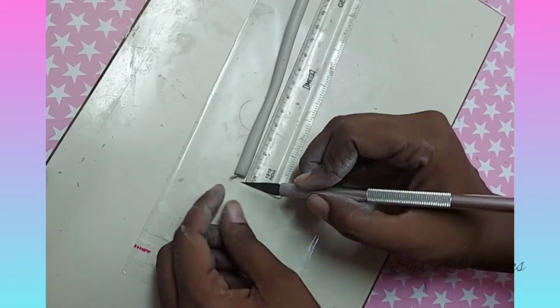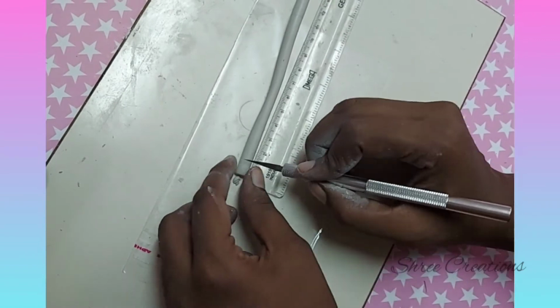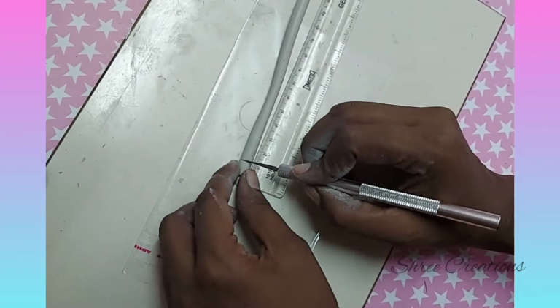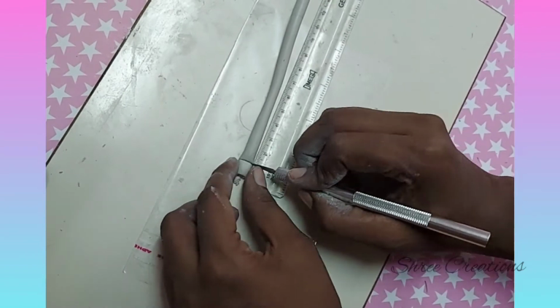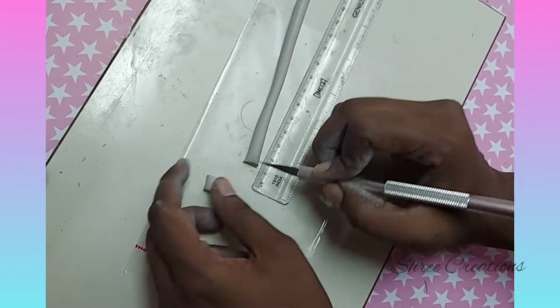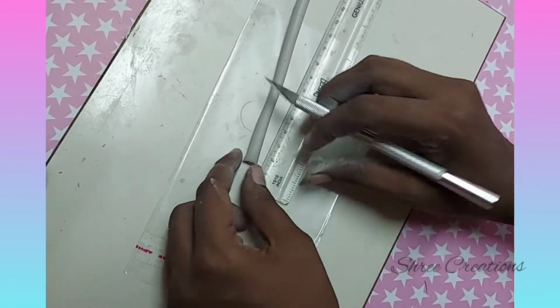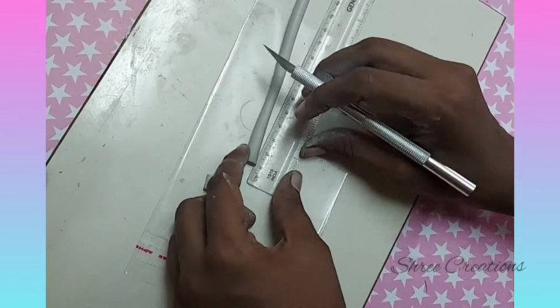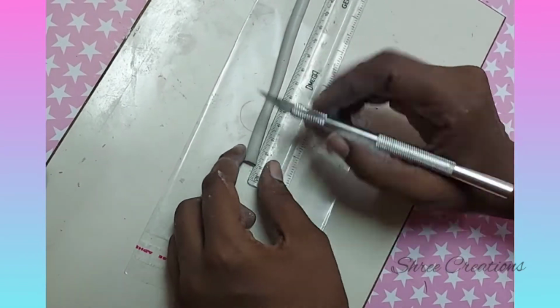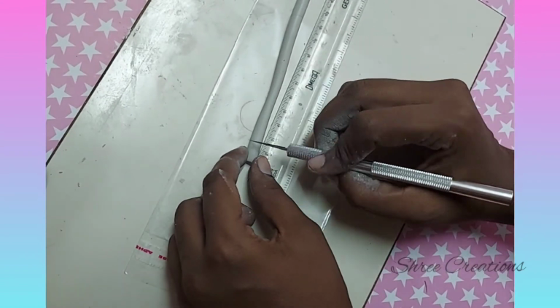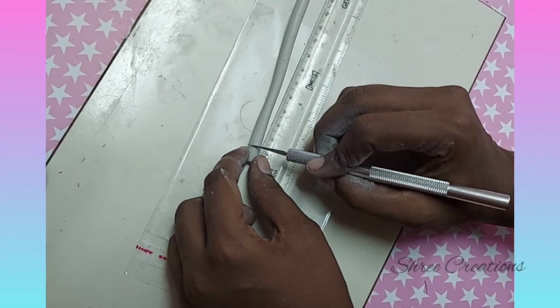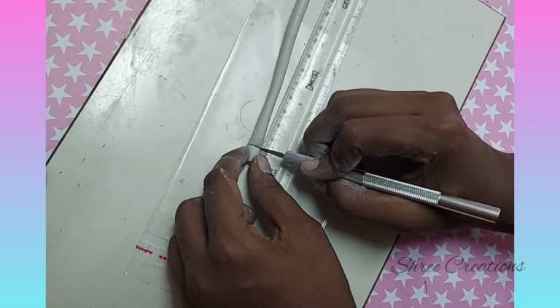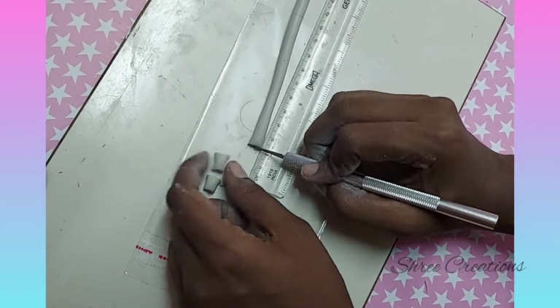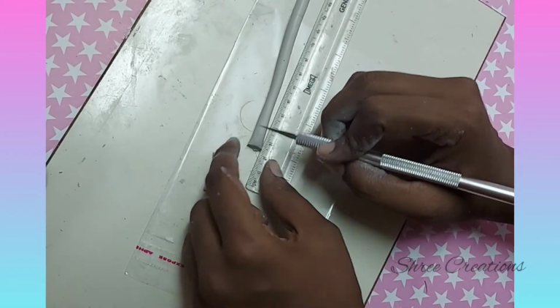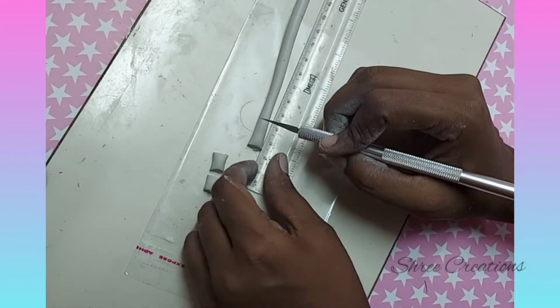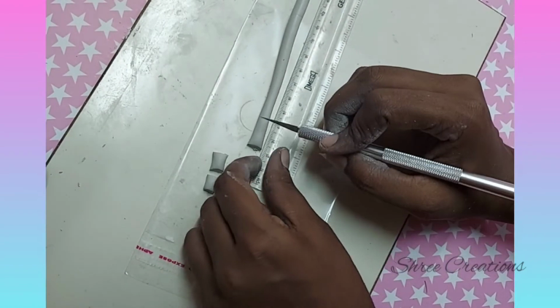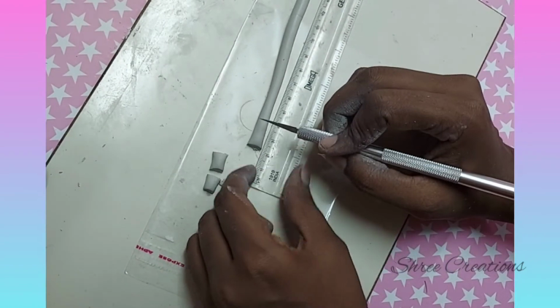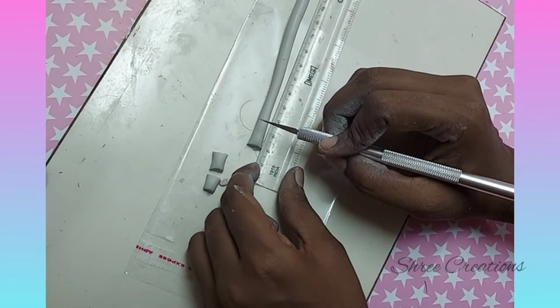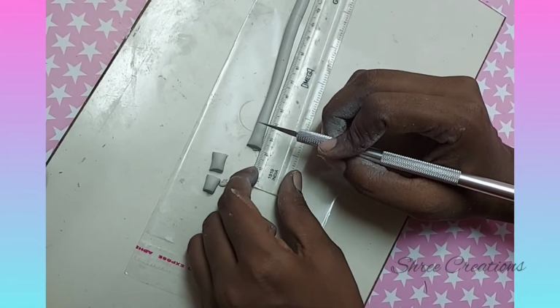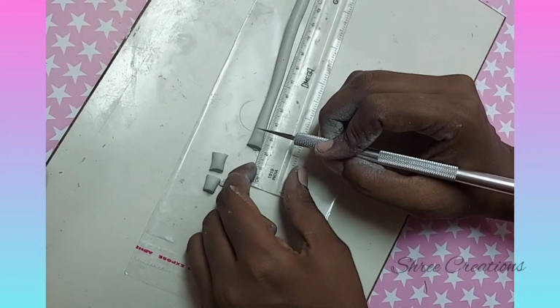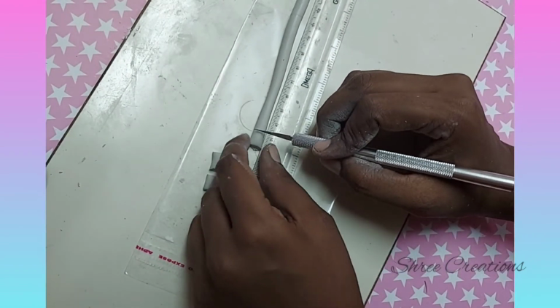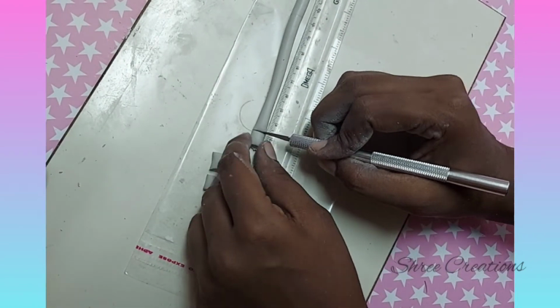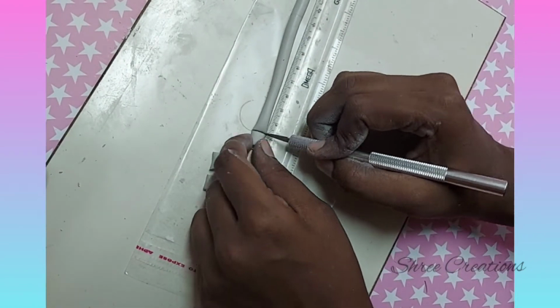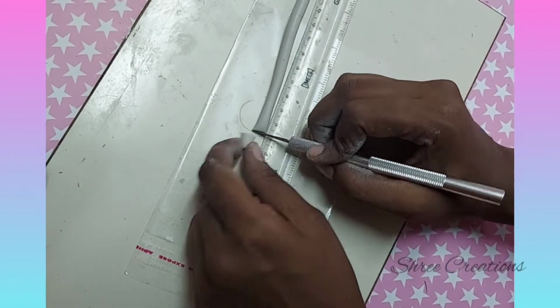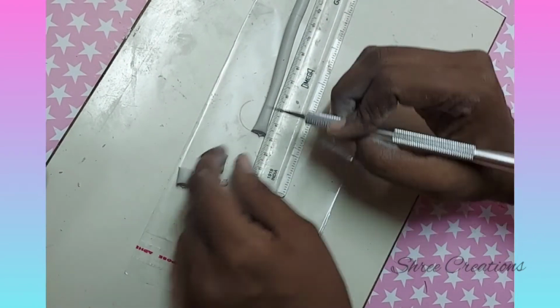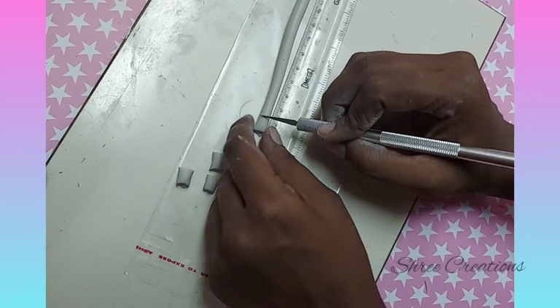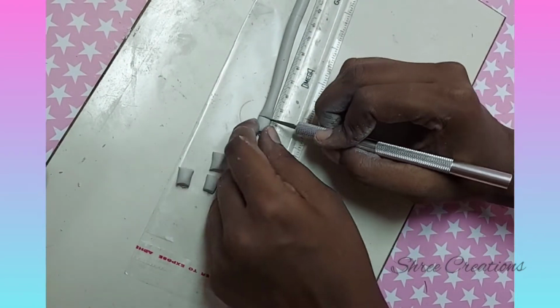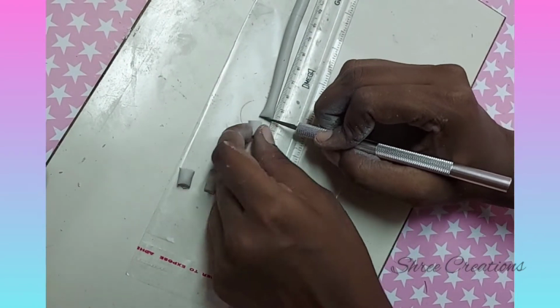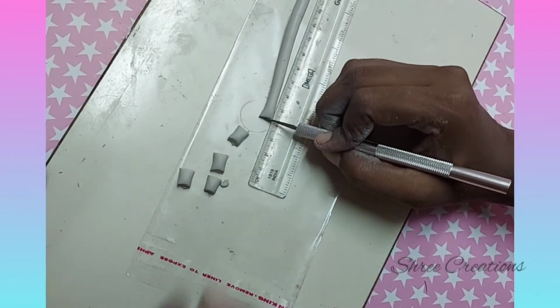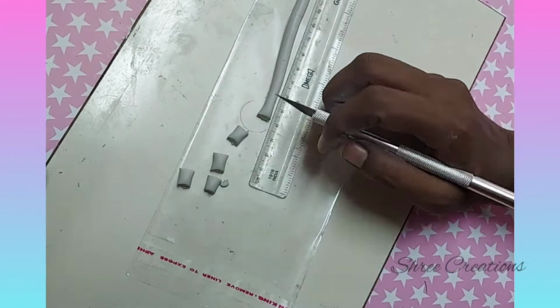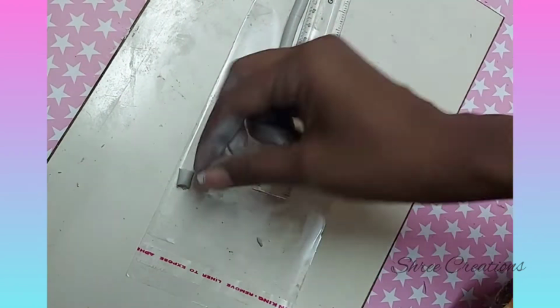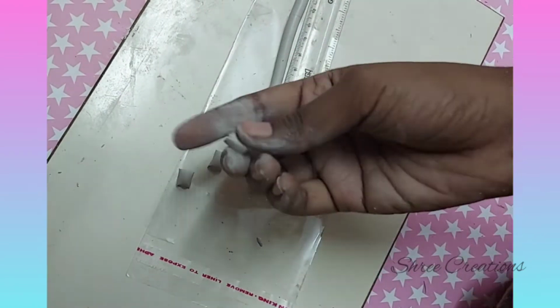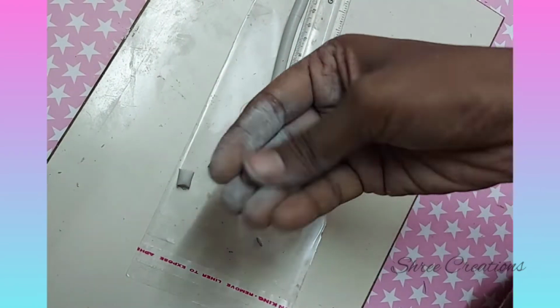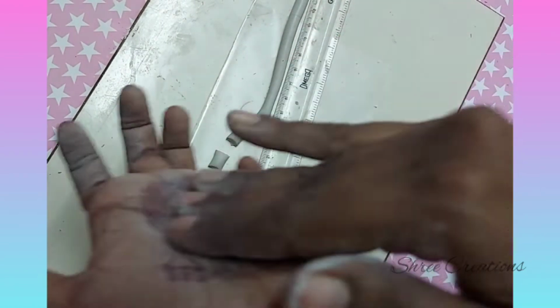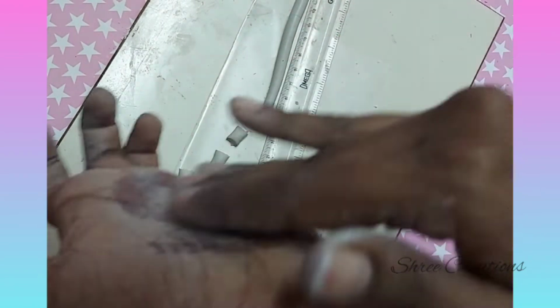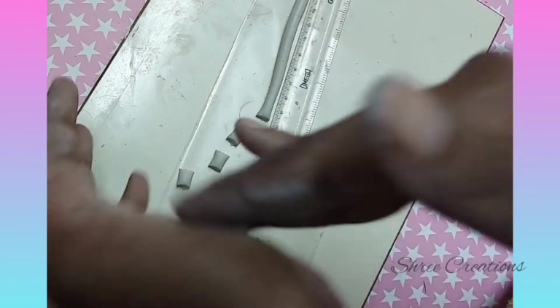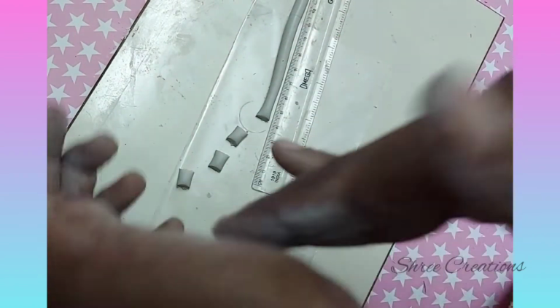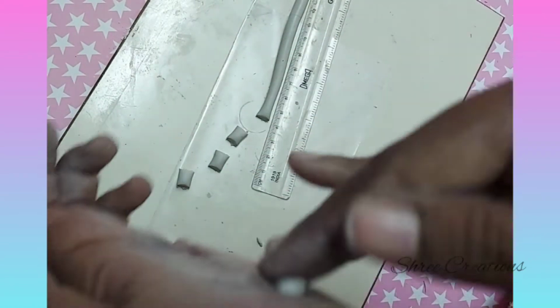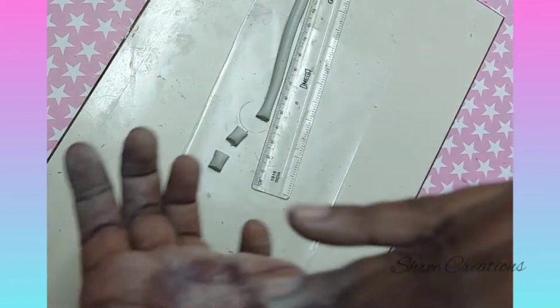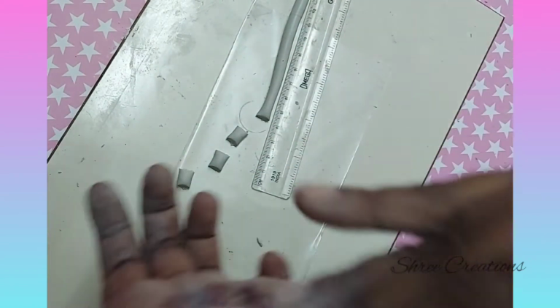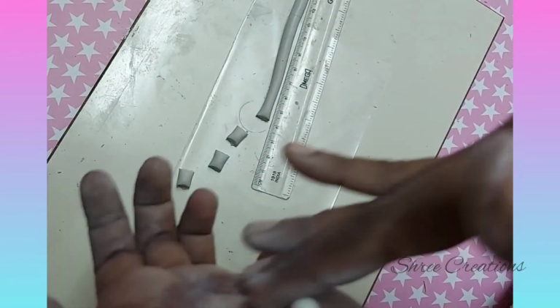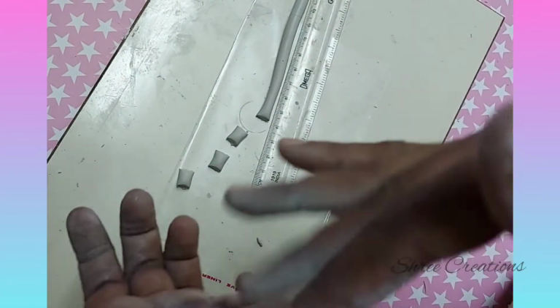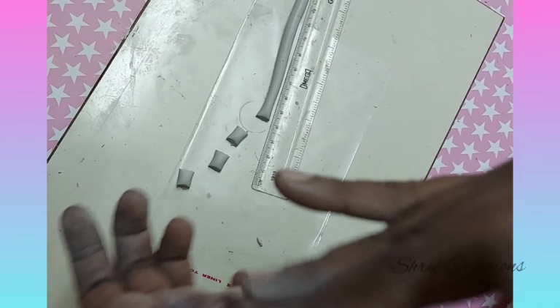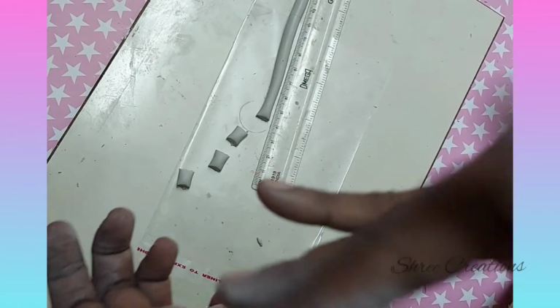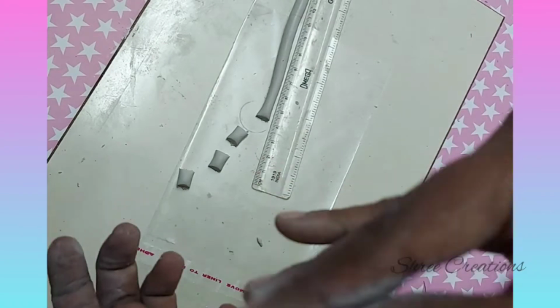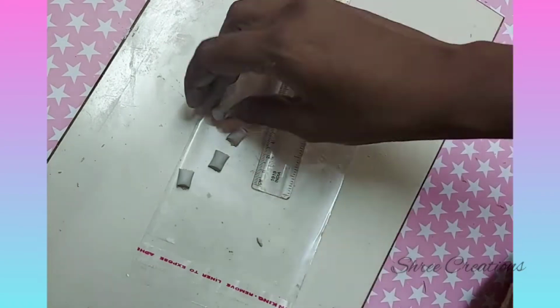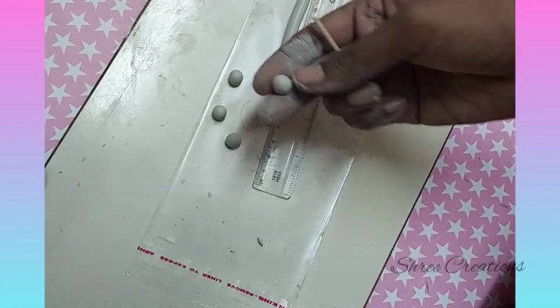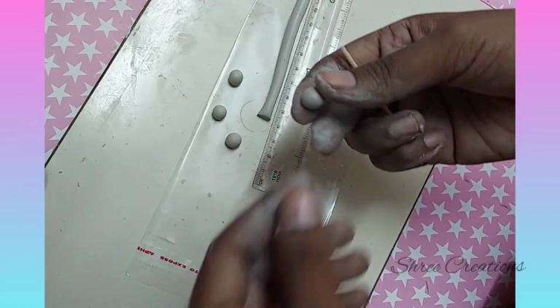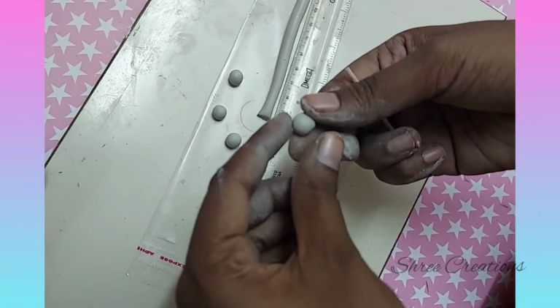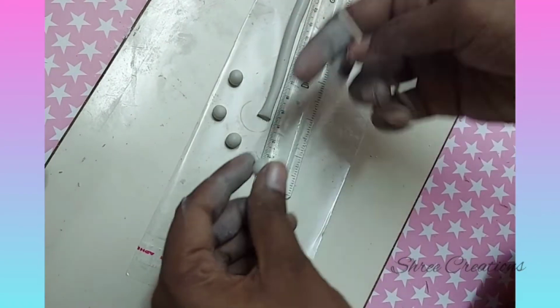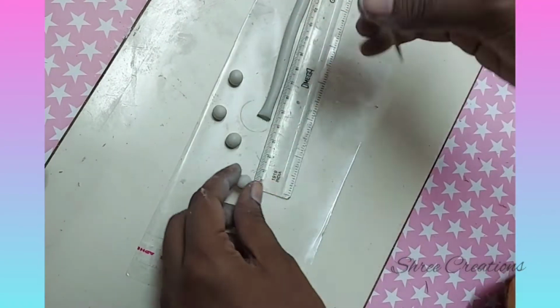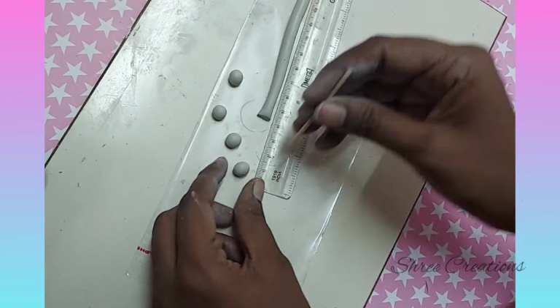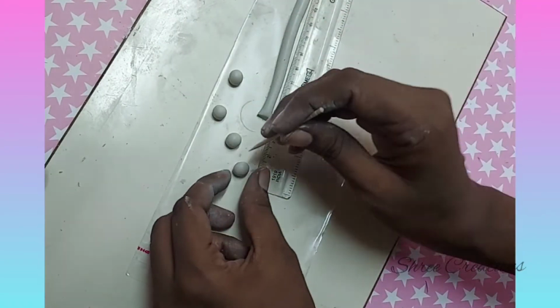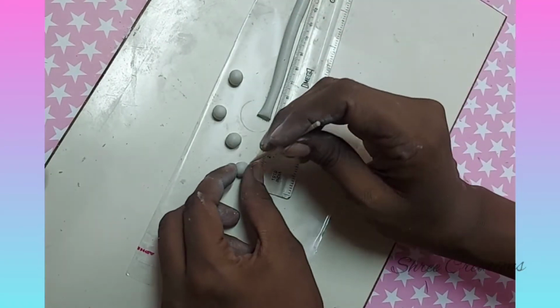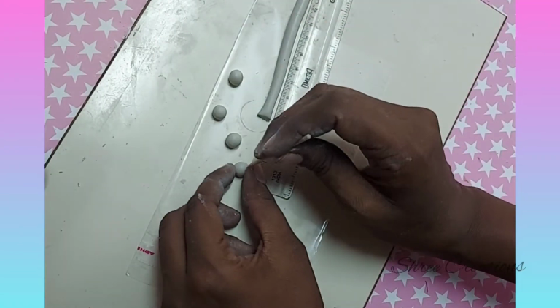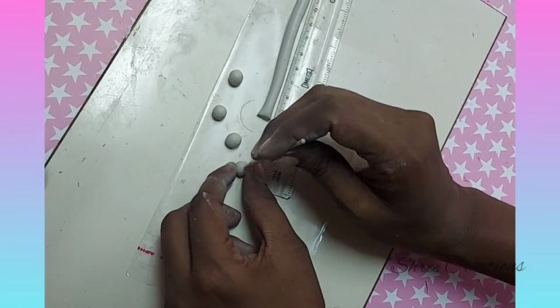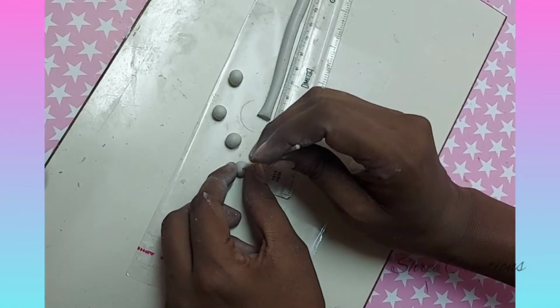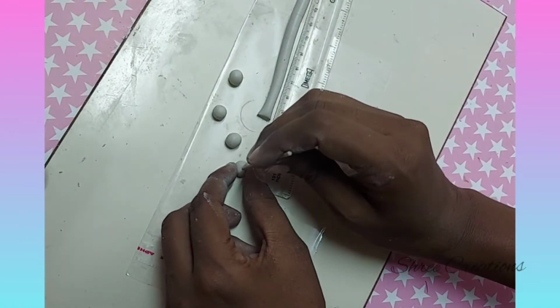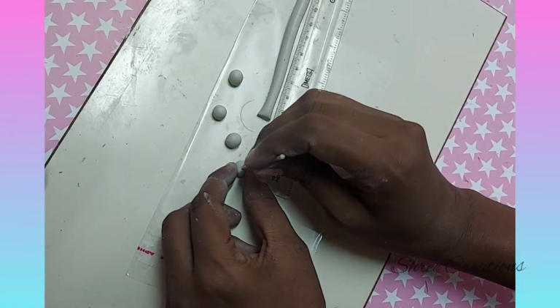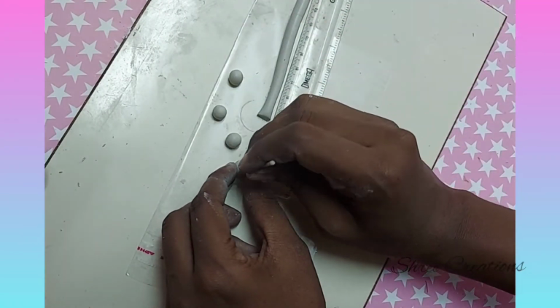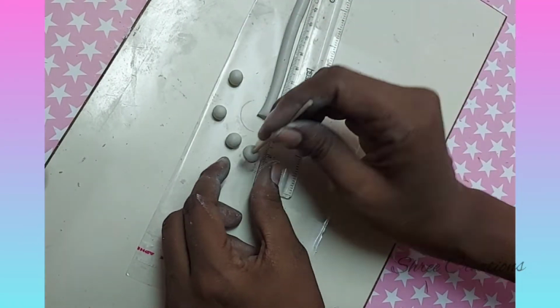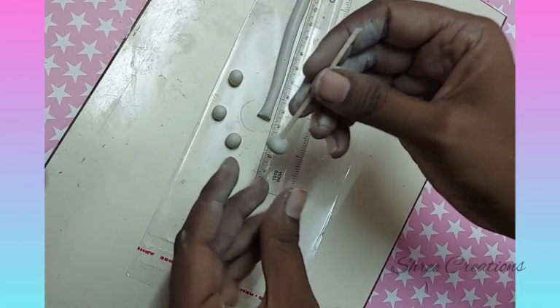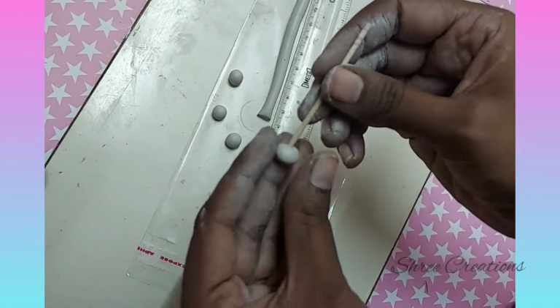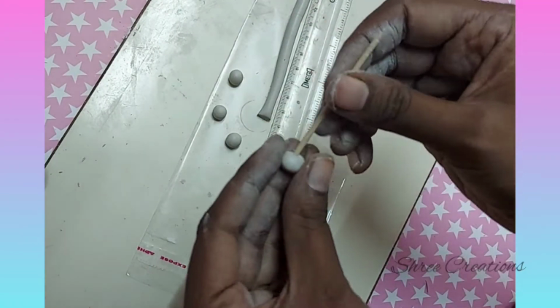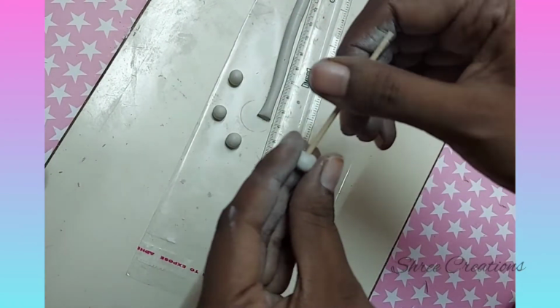Using the ruler, mark every one centimeter and roll it to get round beads. Use a toothpick to make the hole in each bead.